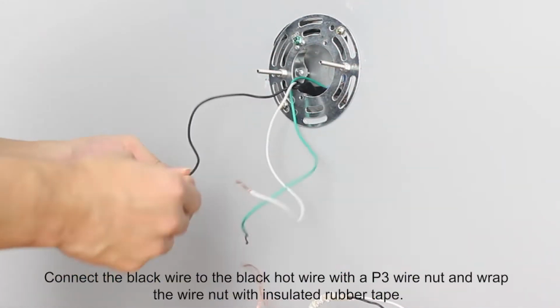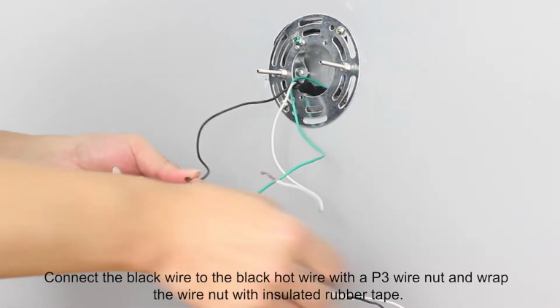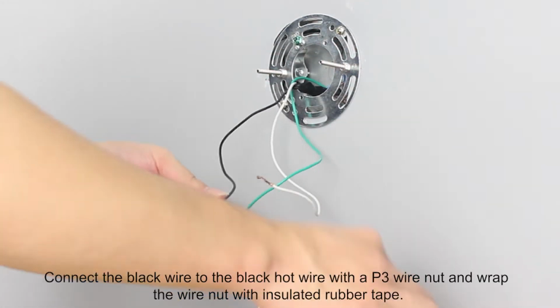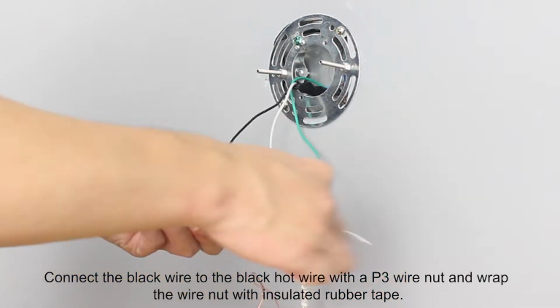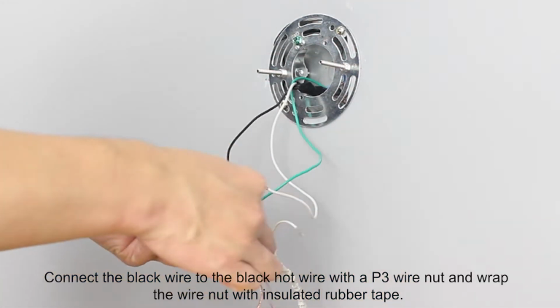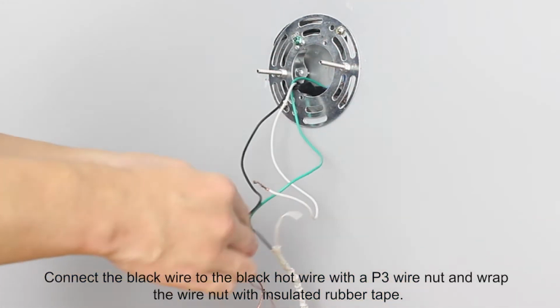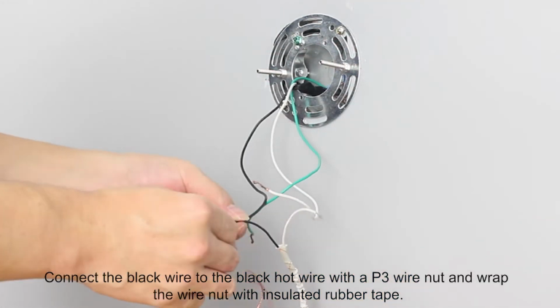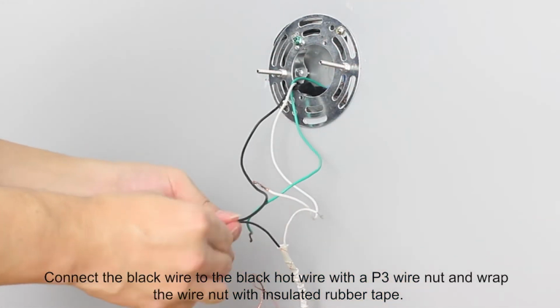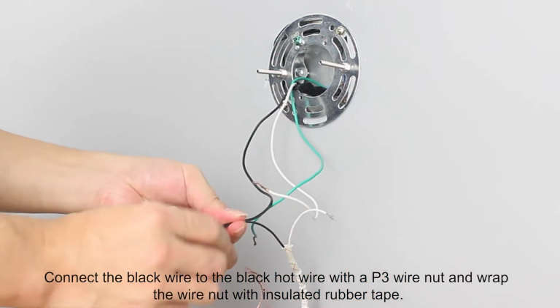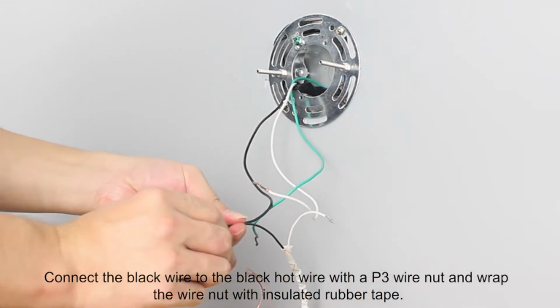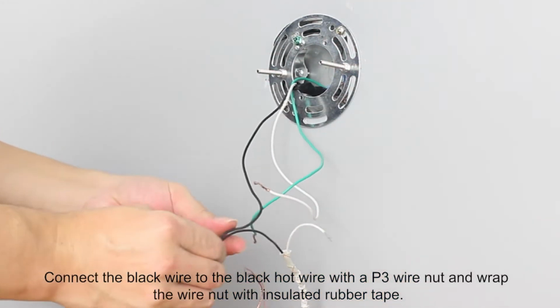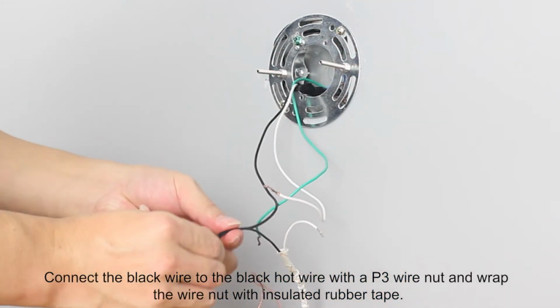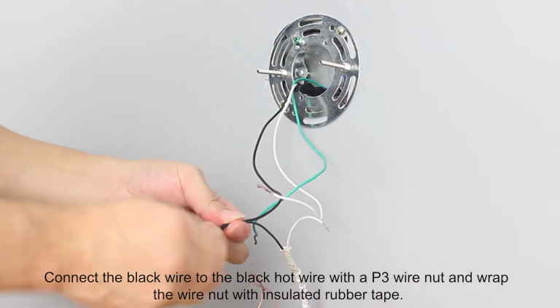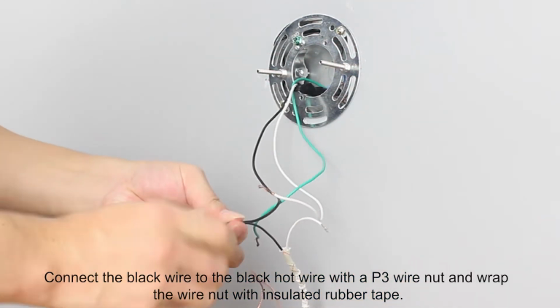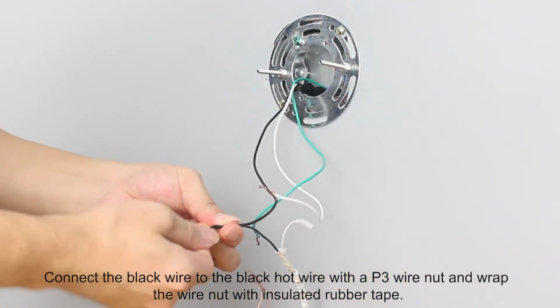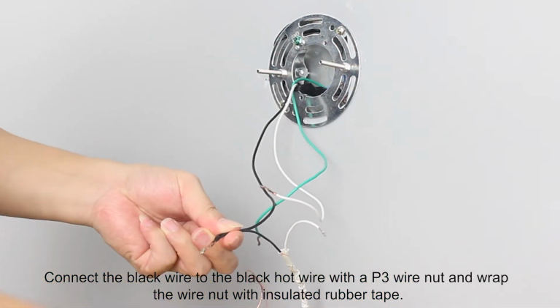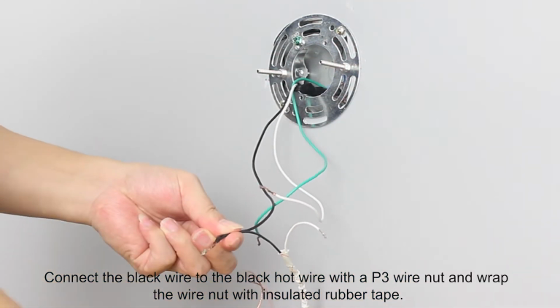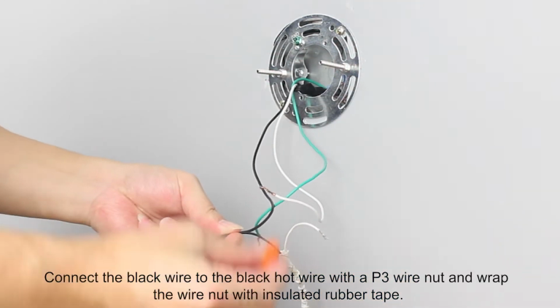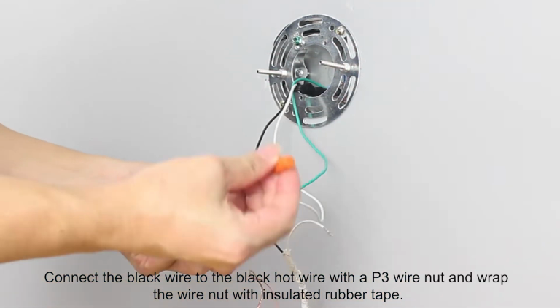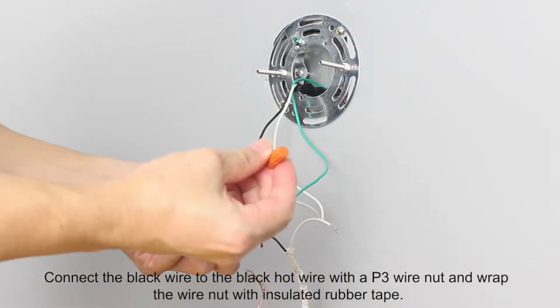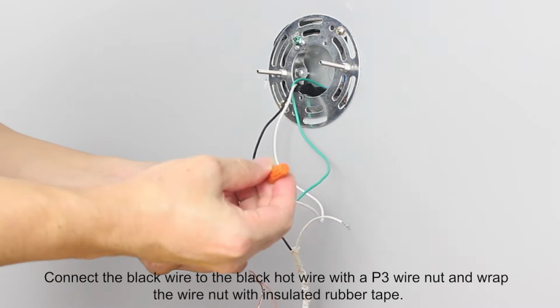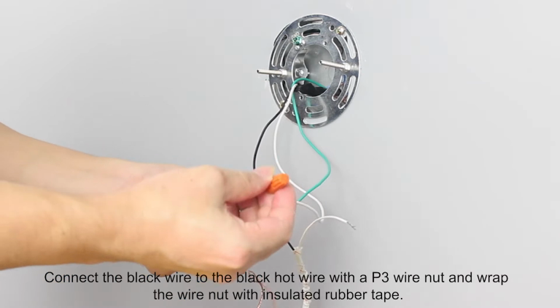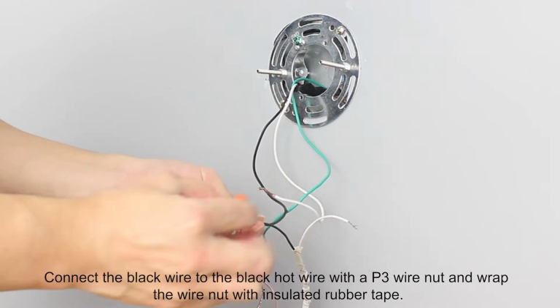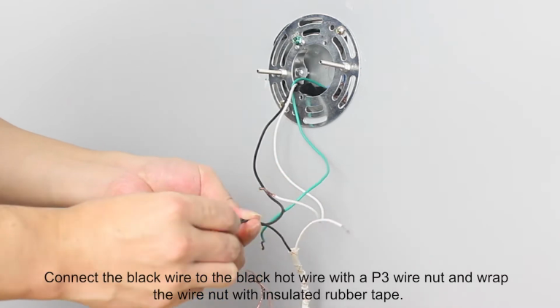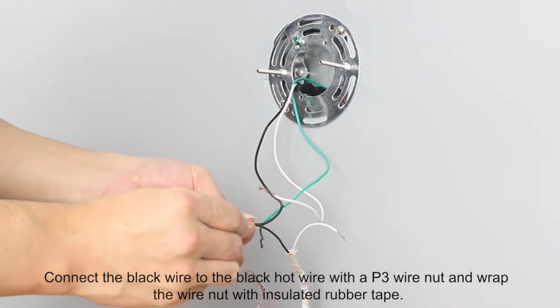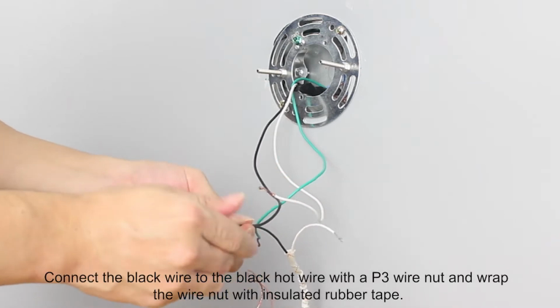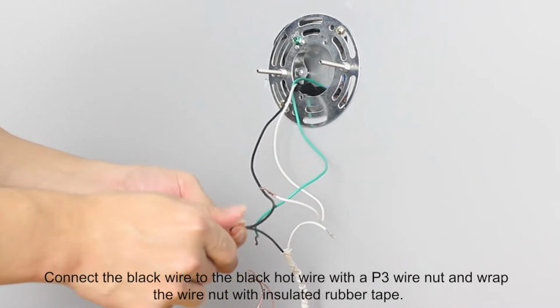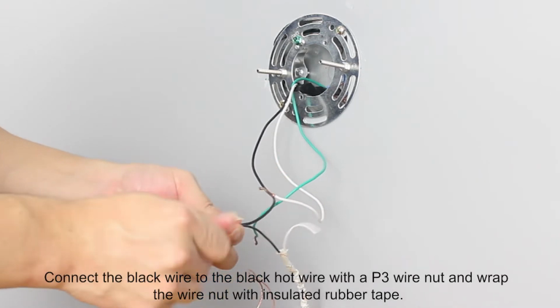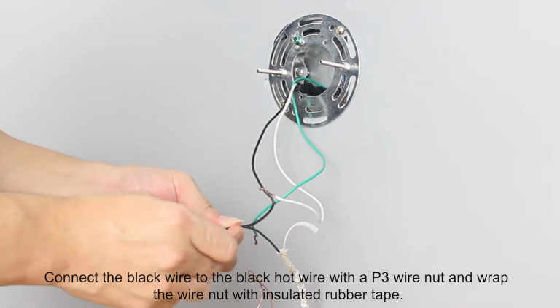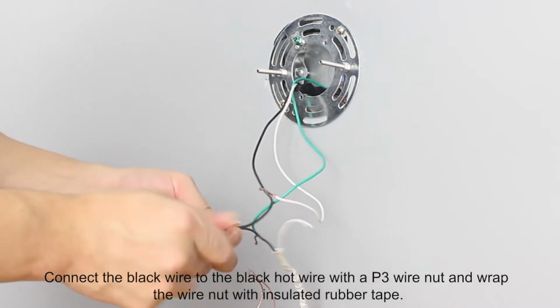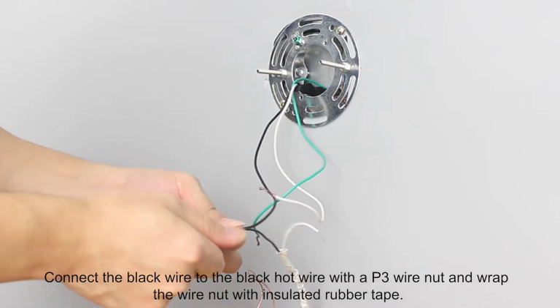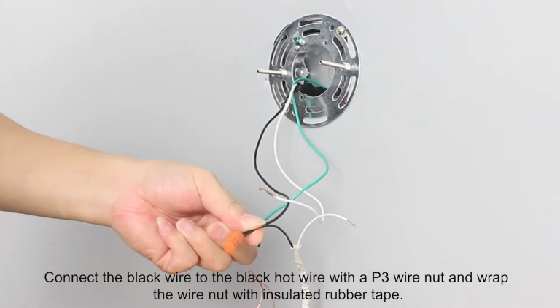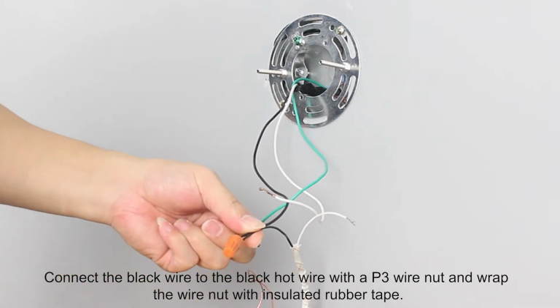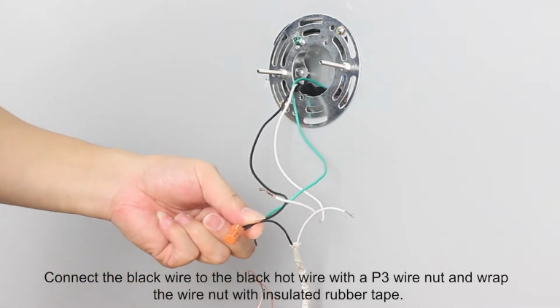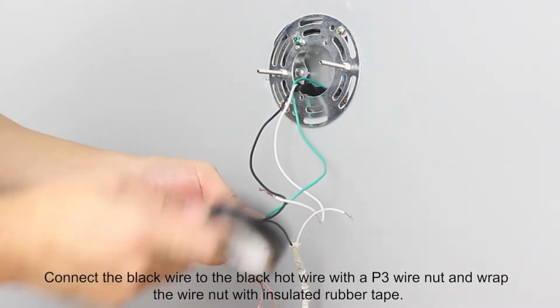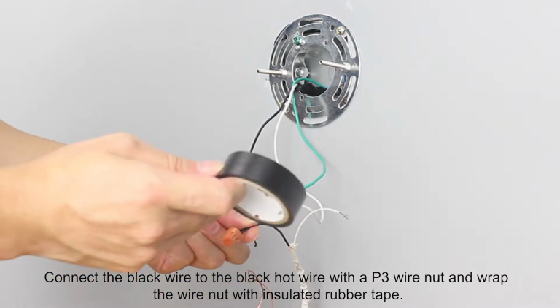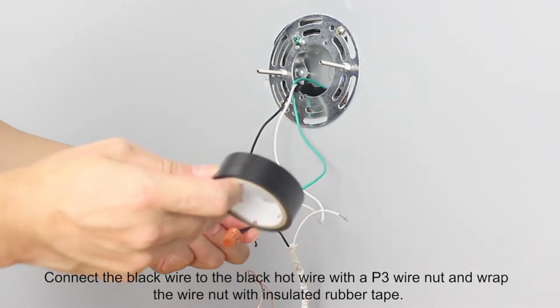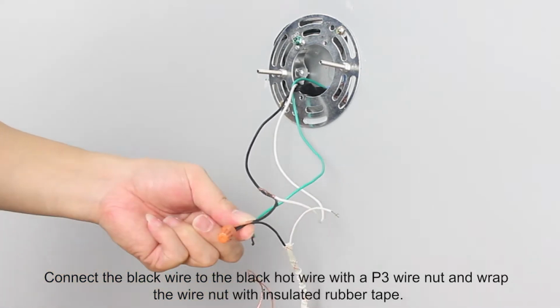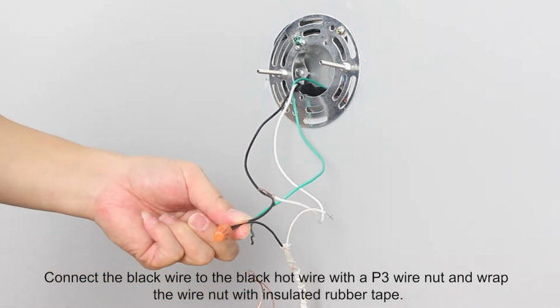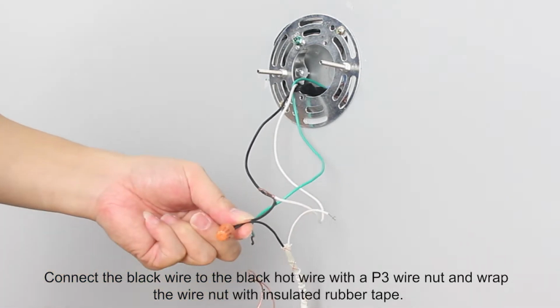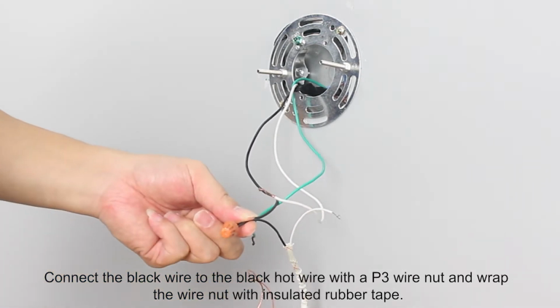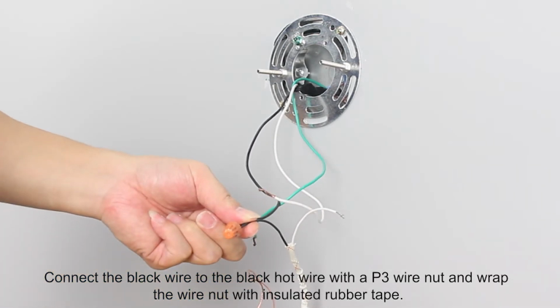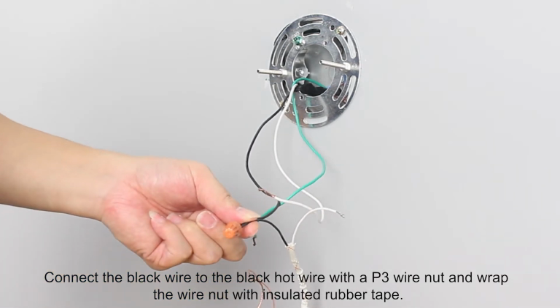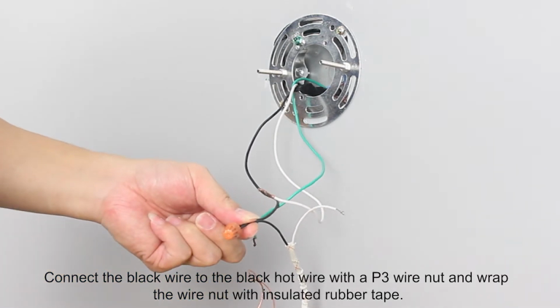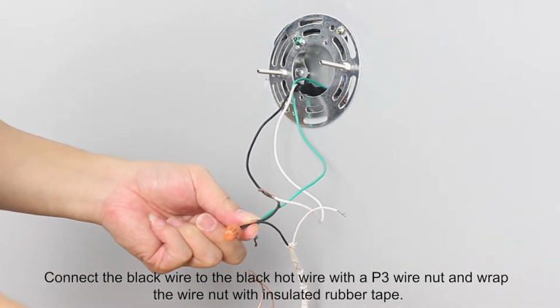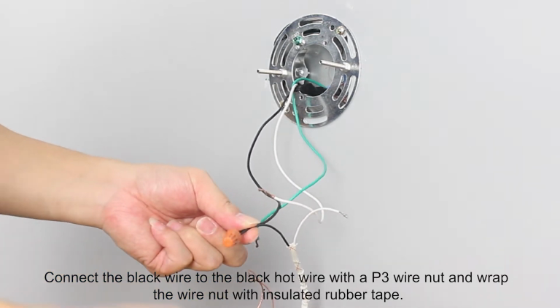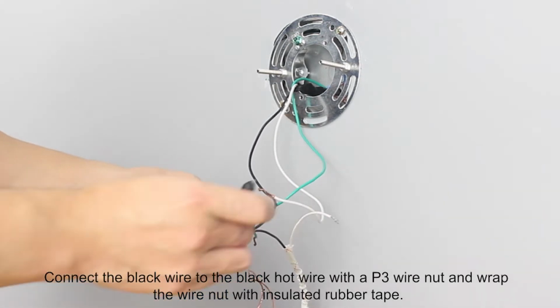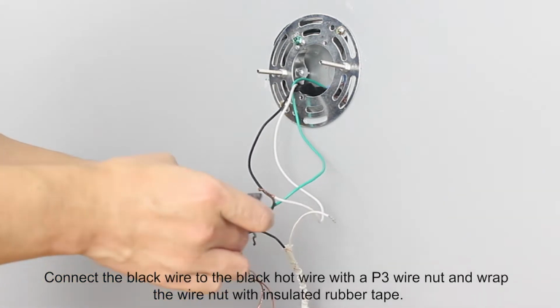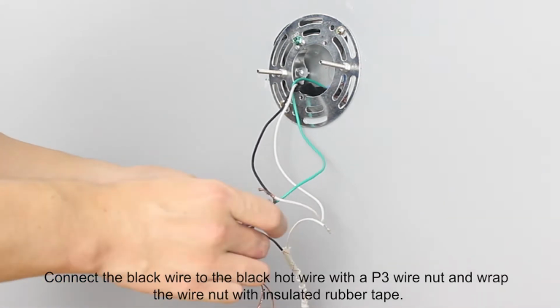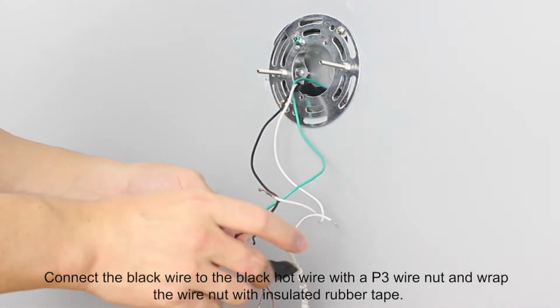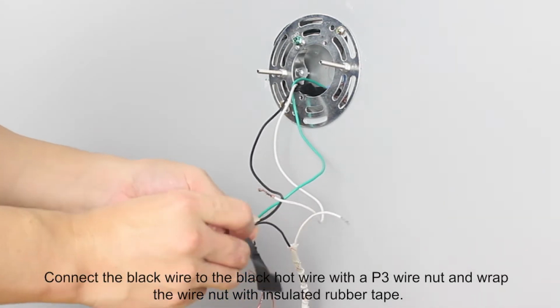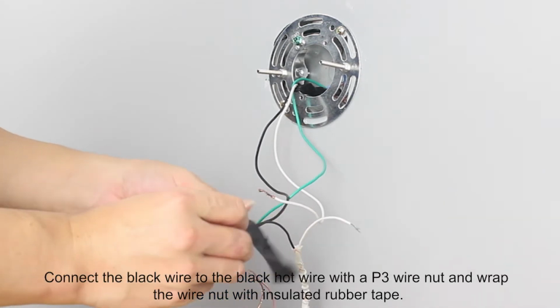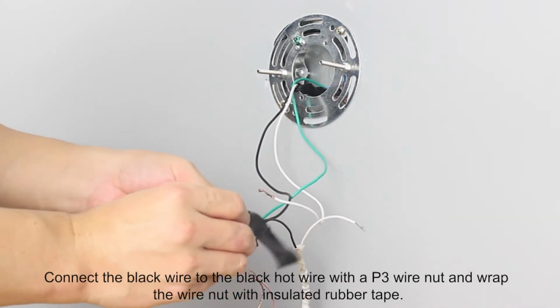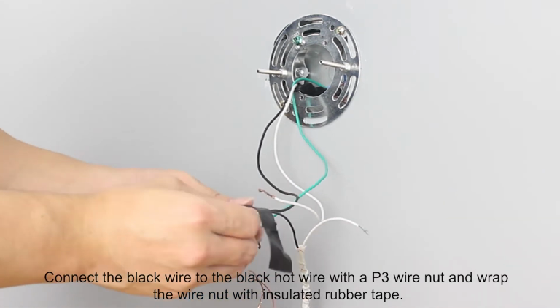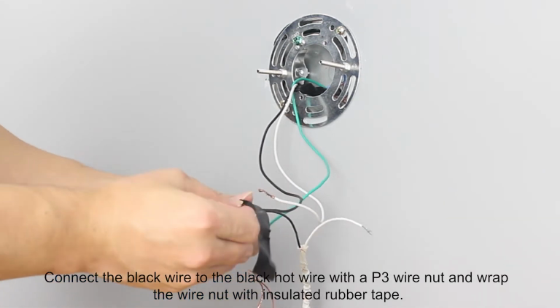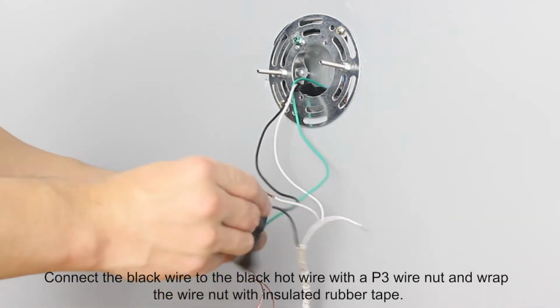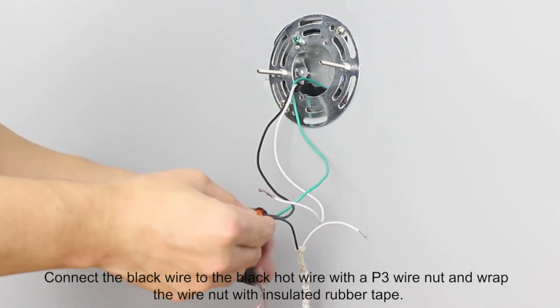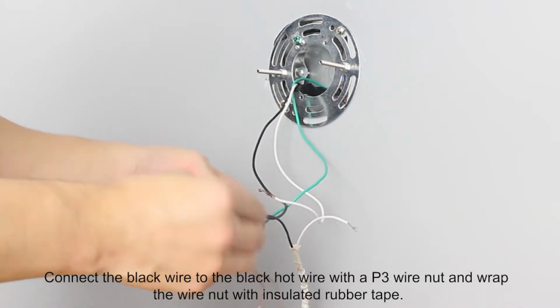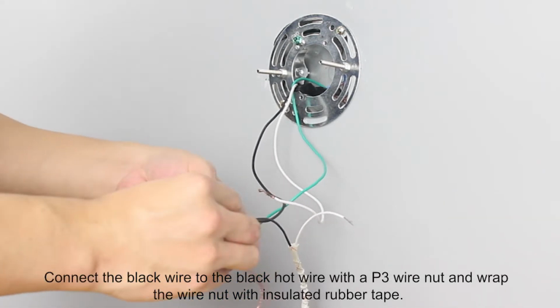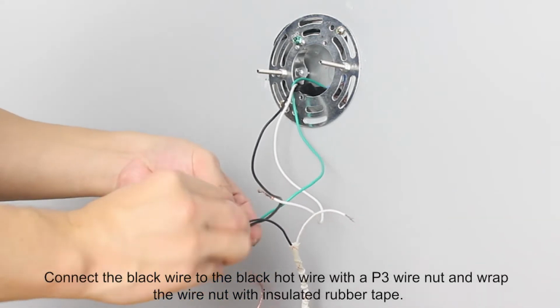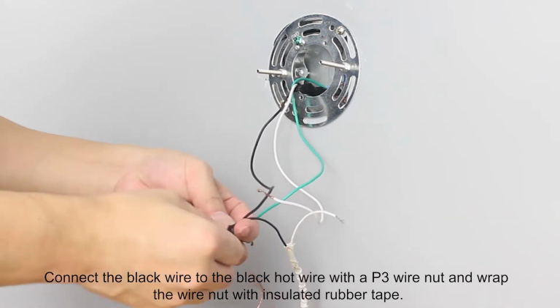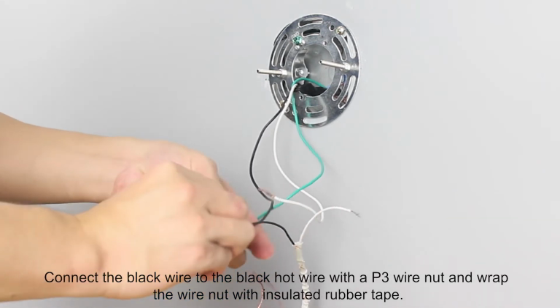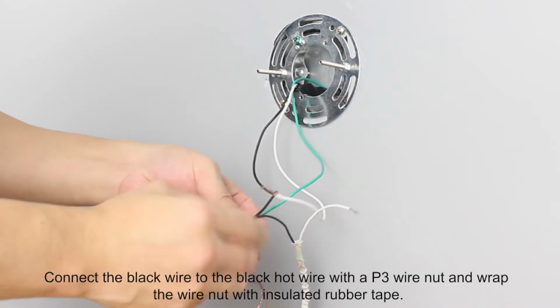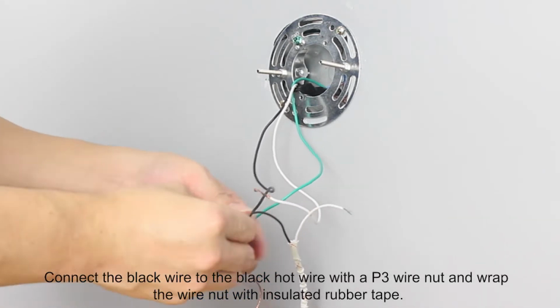Connect the black wire to the black hot wire with a P3 wire nut and wrap the wire nut with insulated rubber tape.